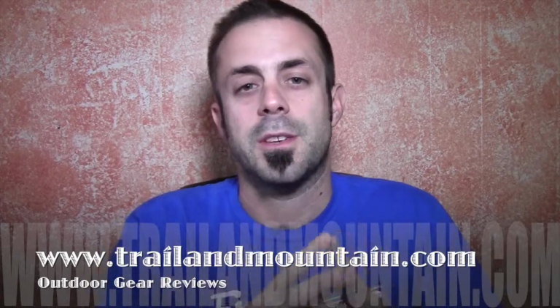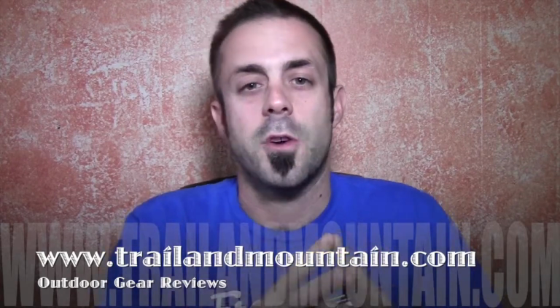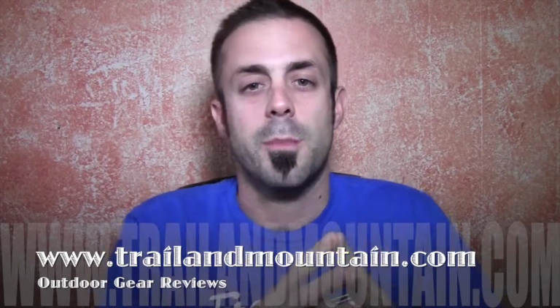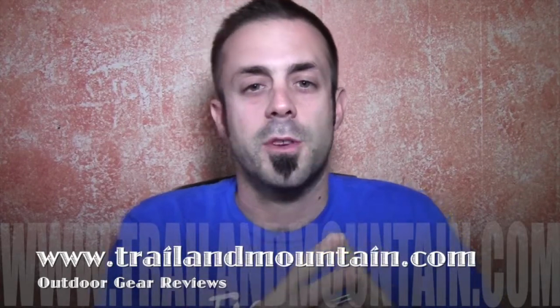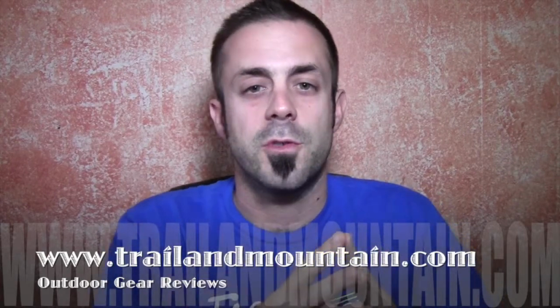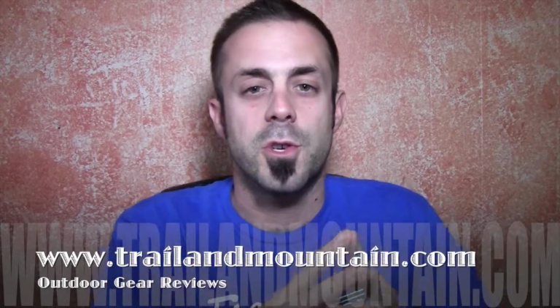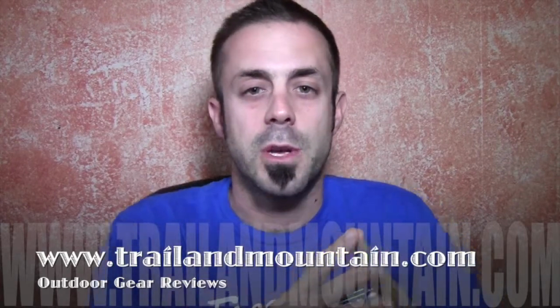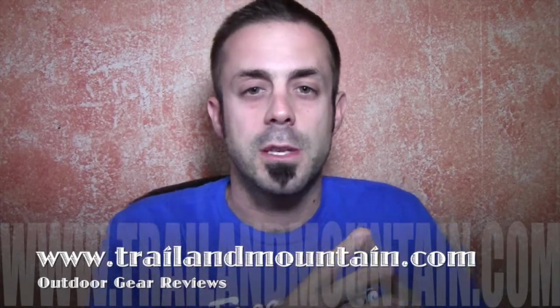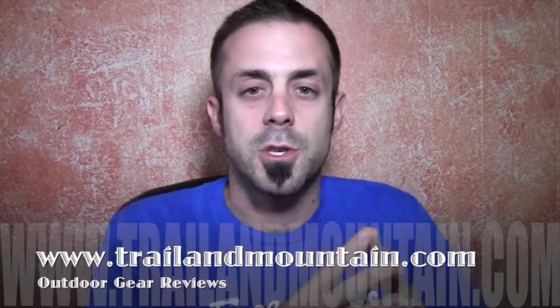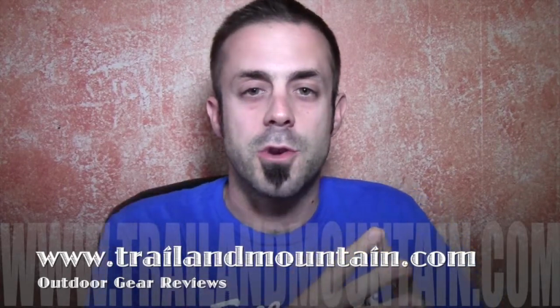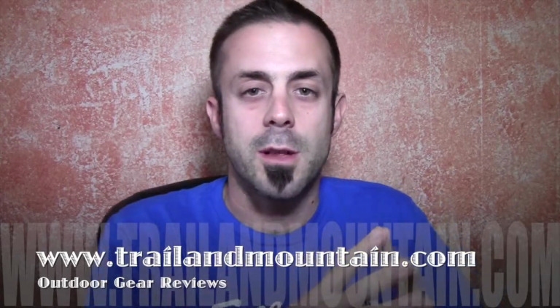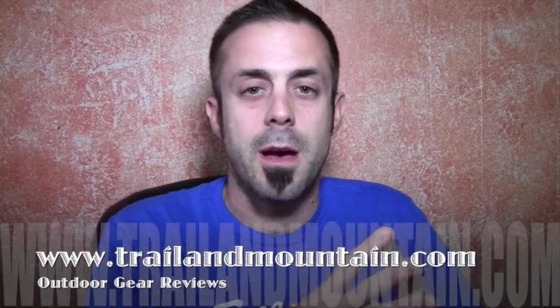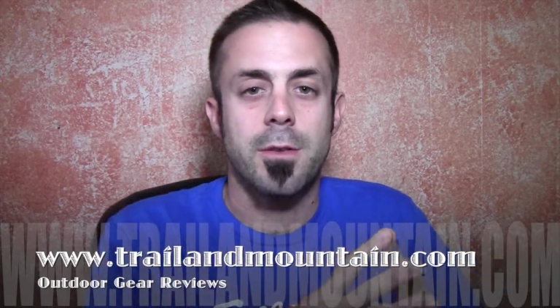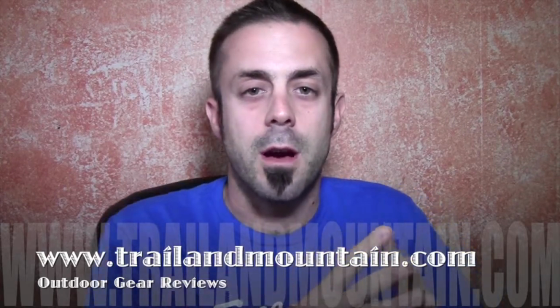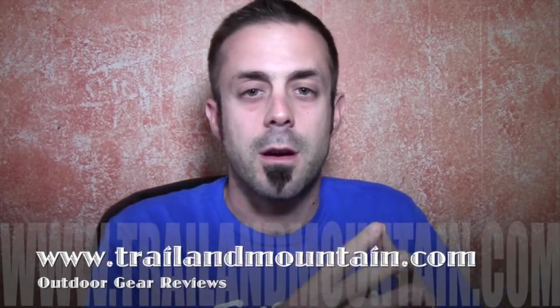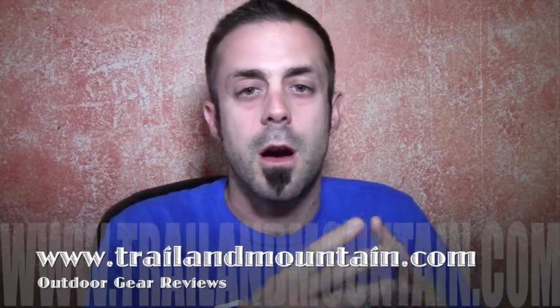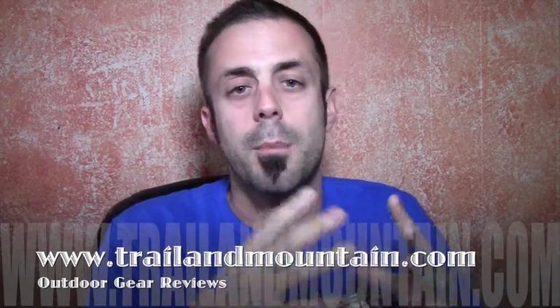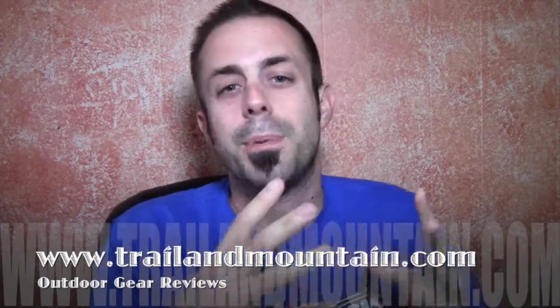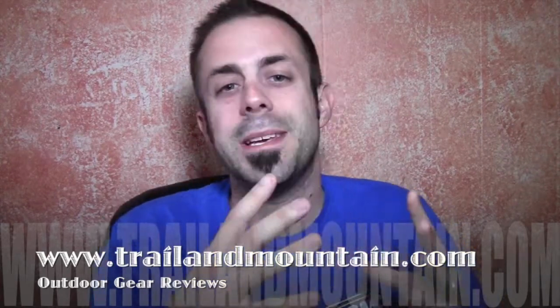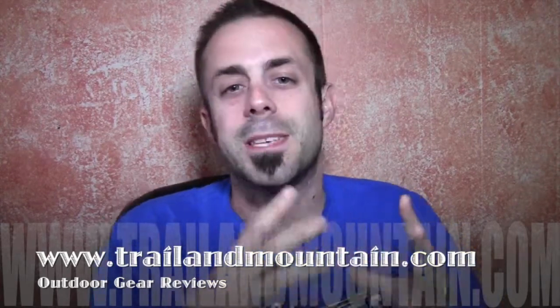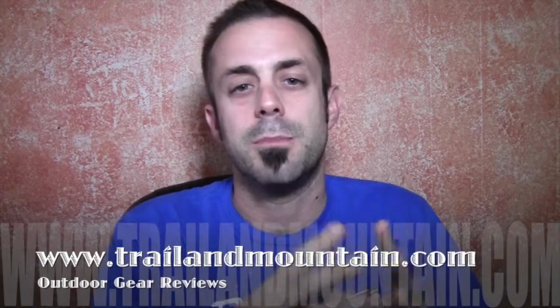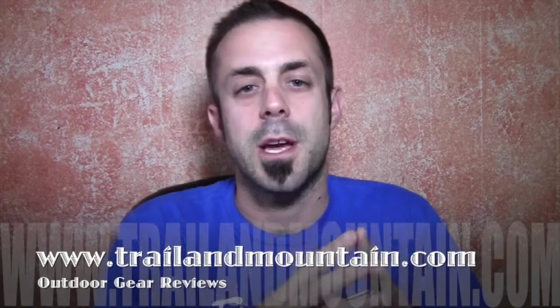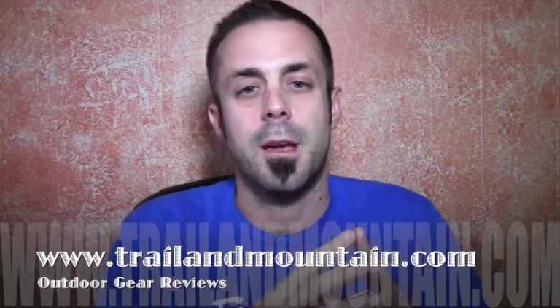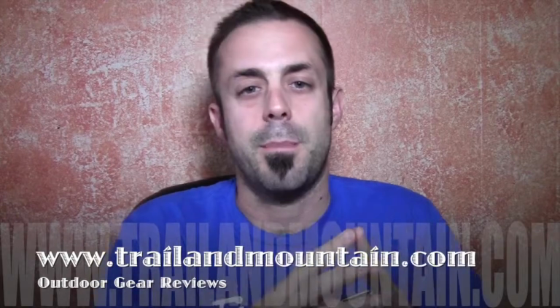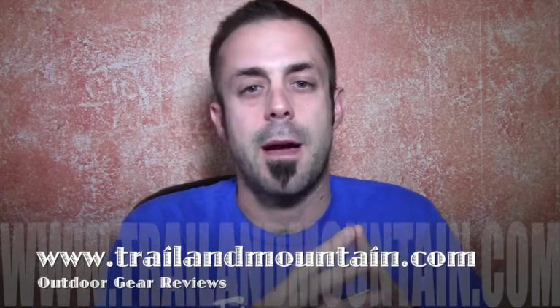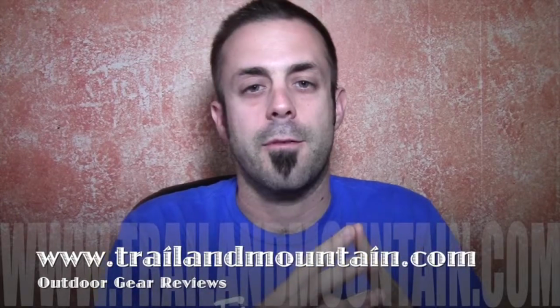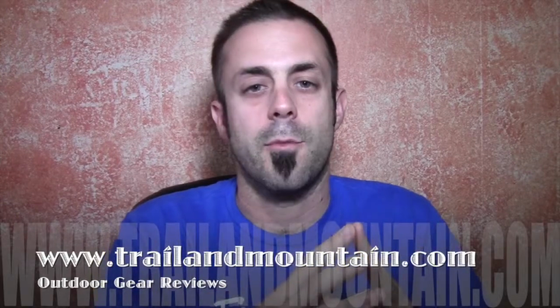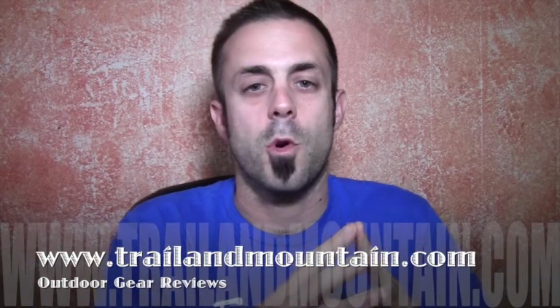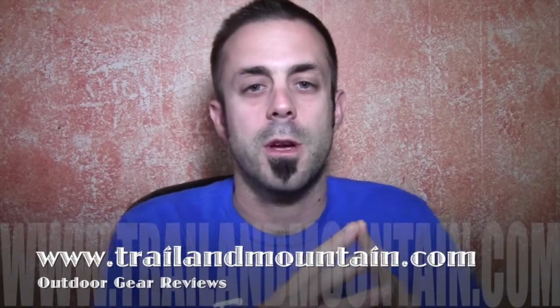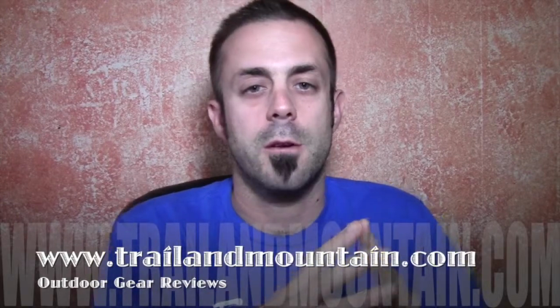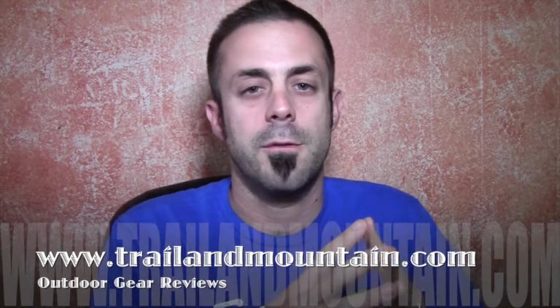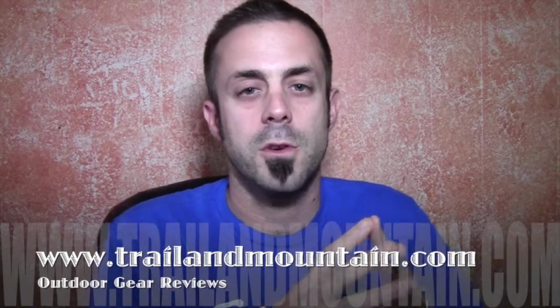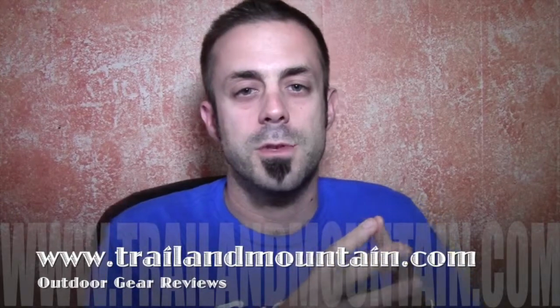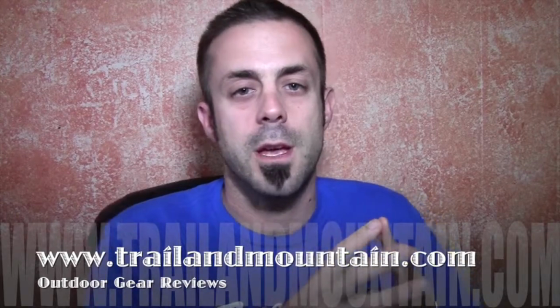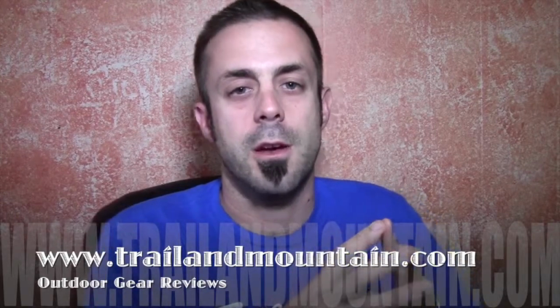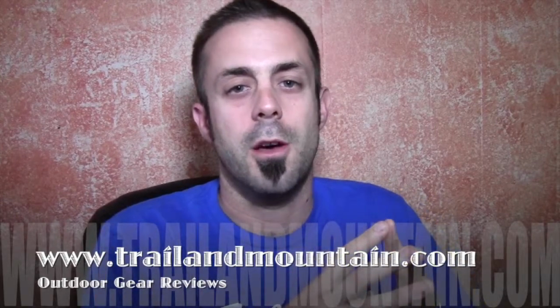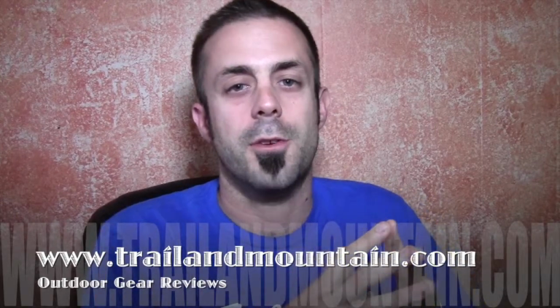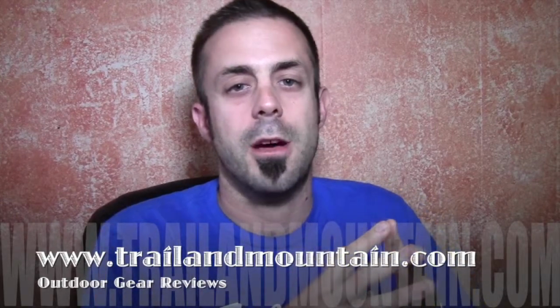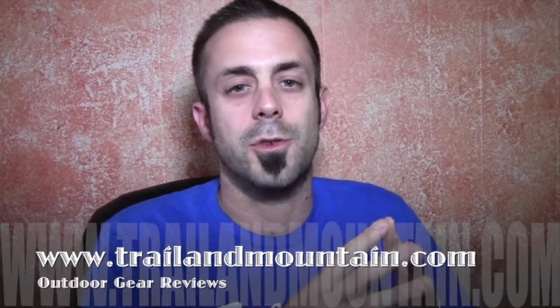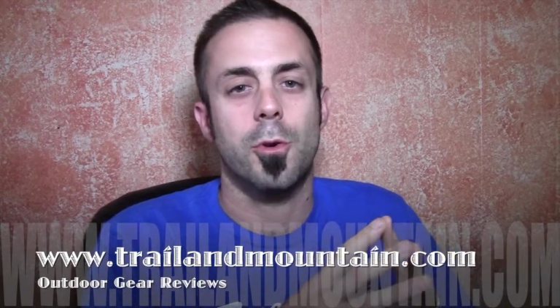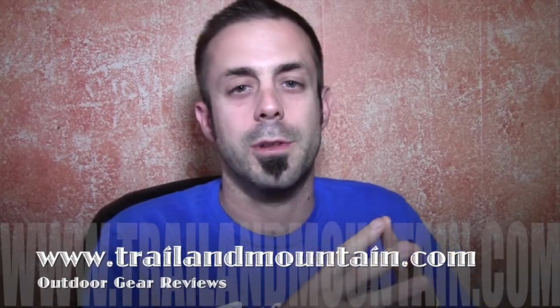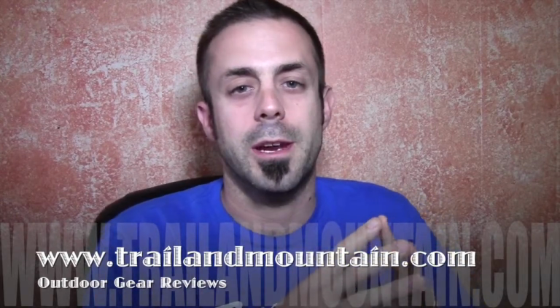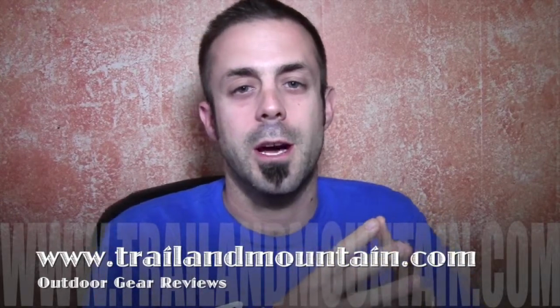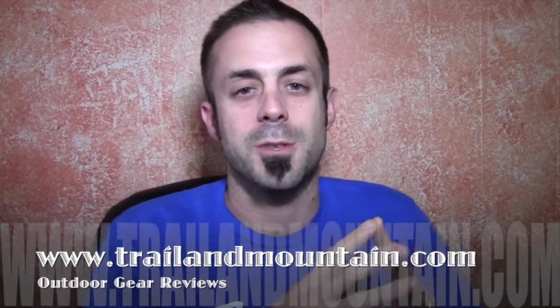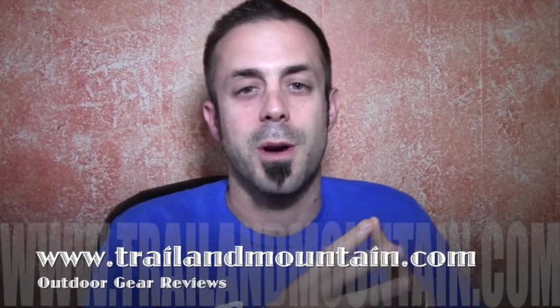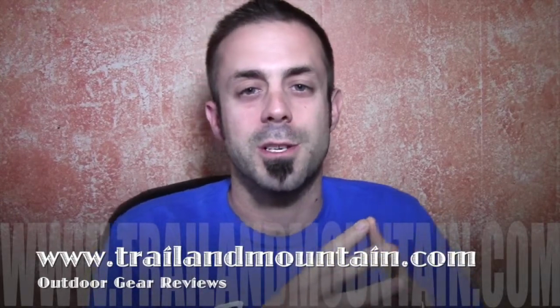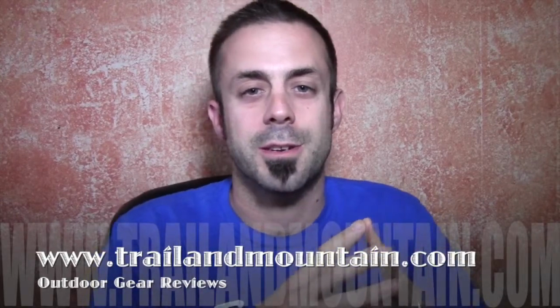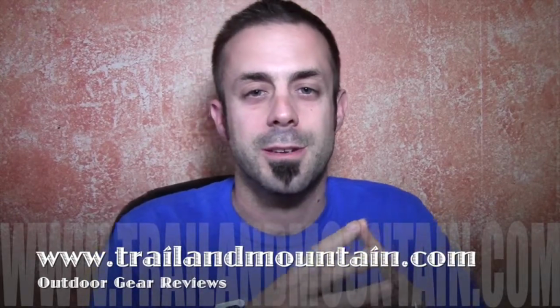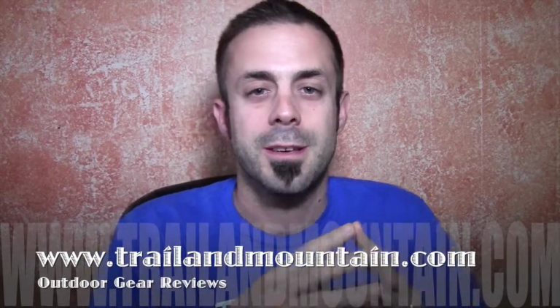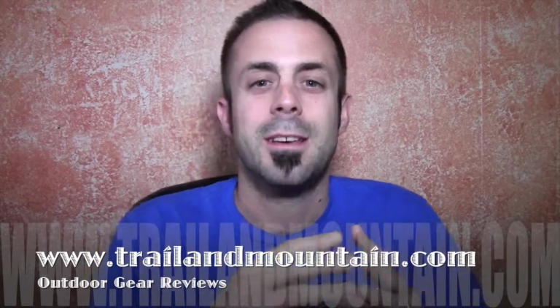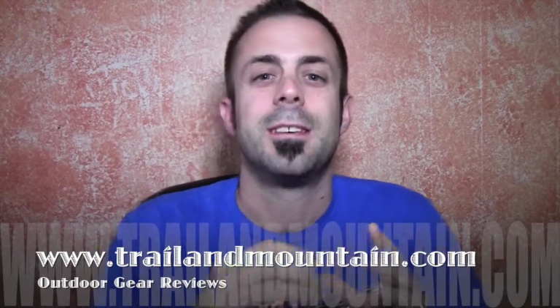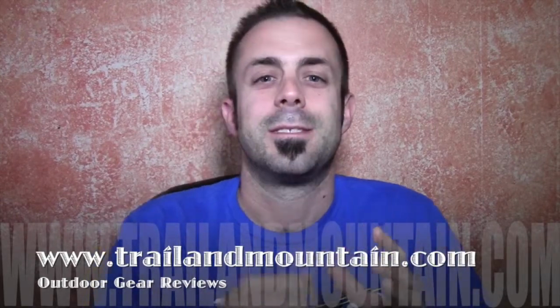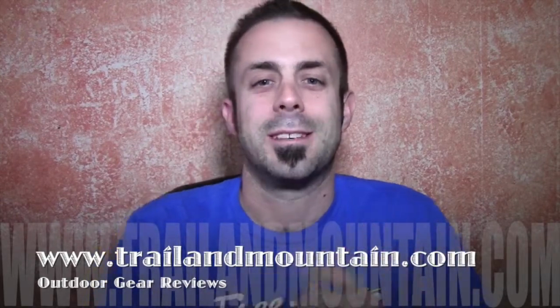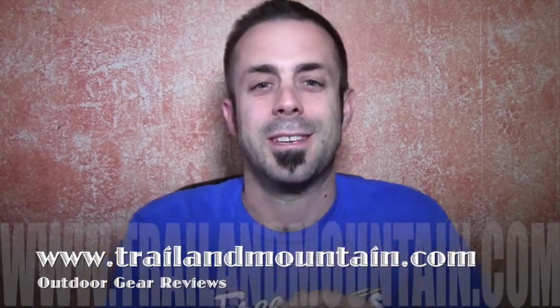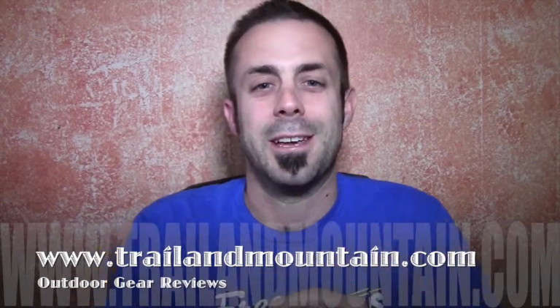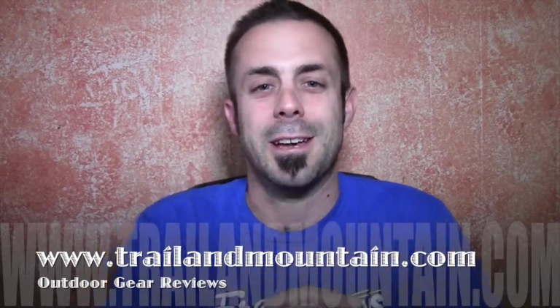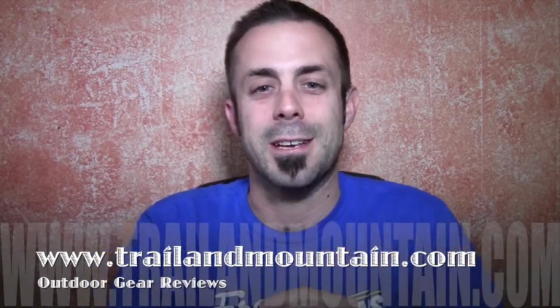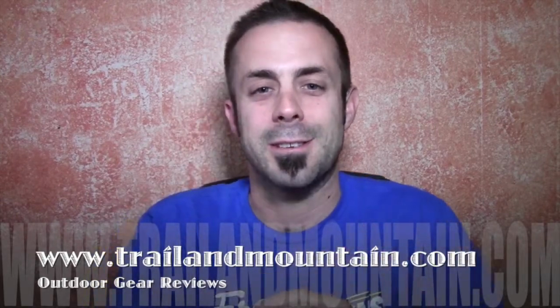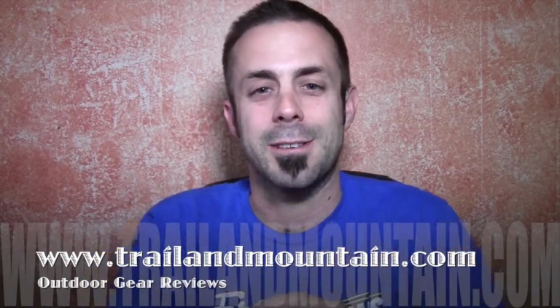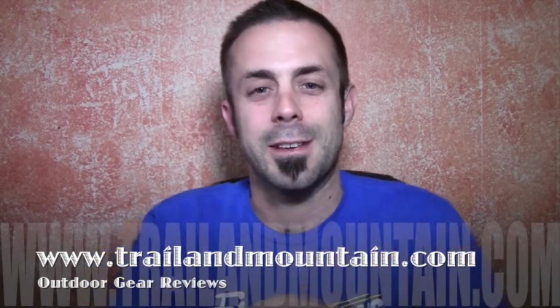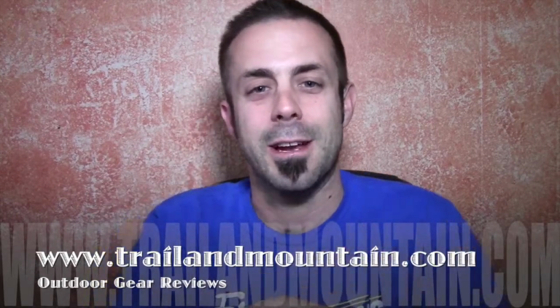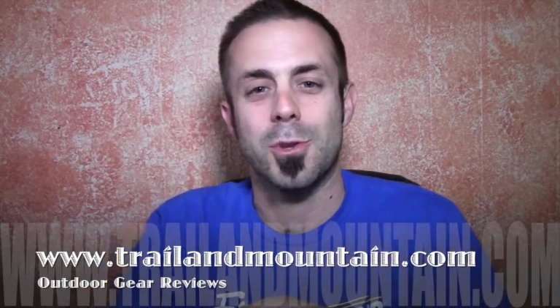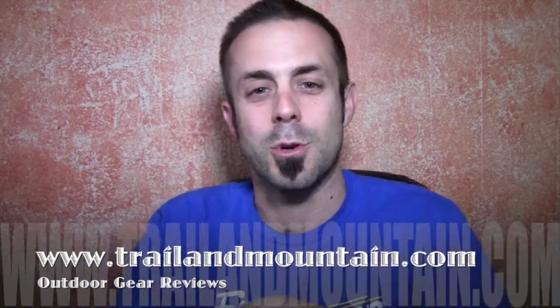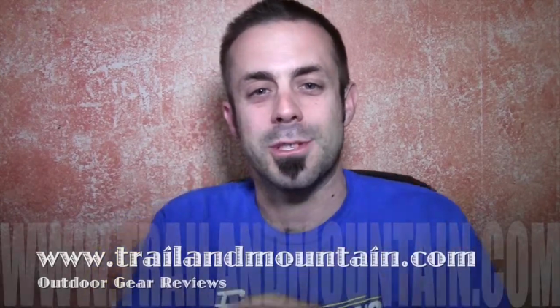Thanks very much for tuning in to TrailAndMountain.com. Please keep checking back for more gear reviews and other outdoor-related content. Thanks again guys — get outdoors!